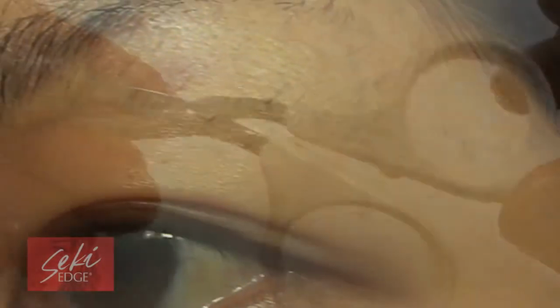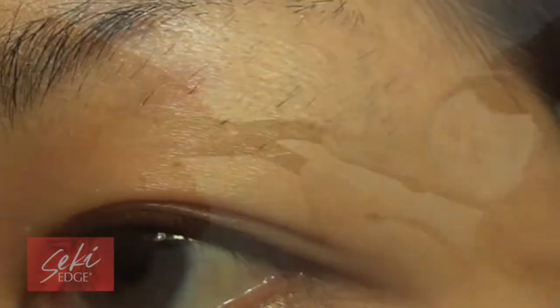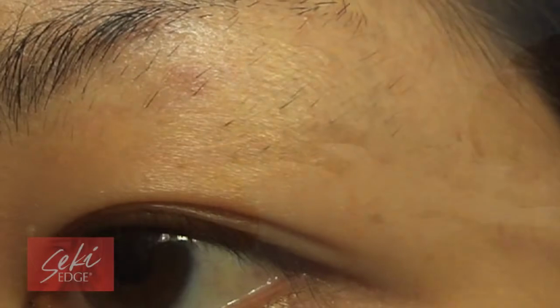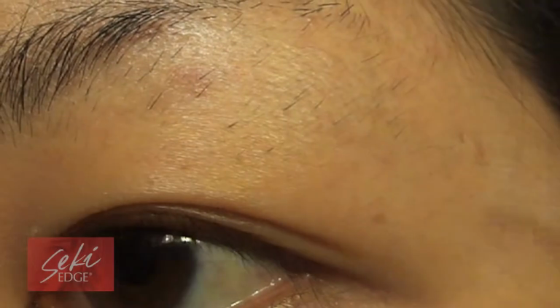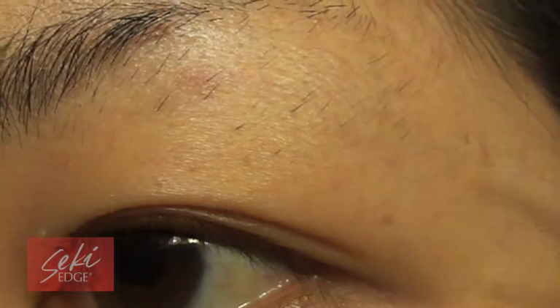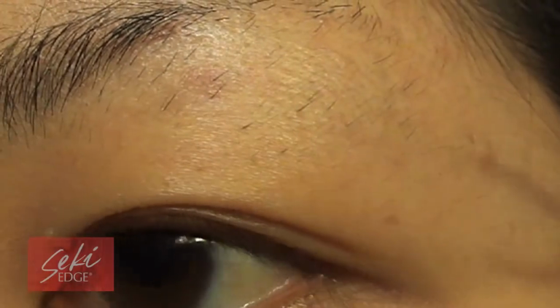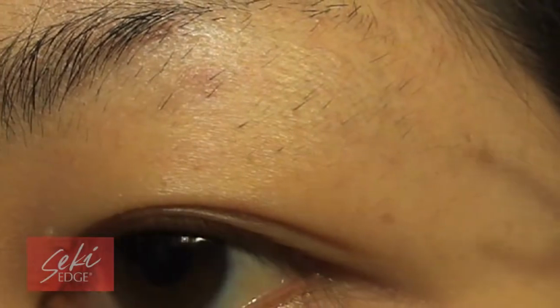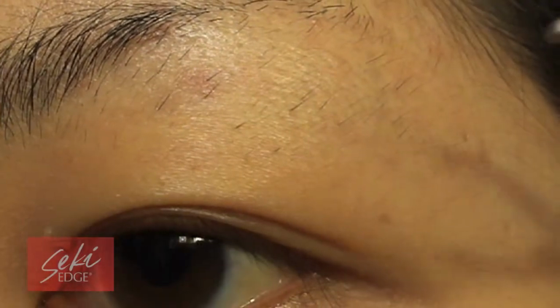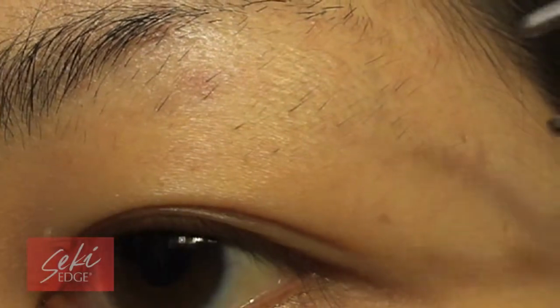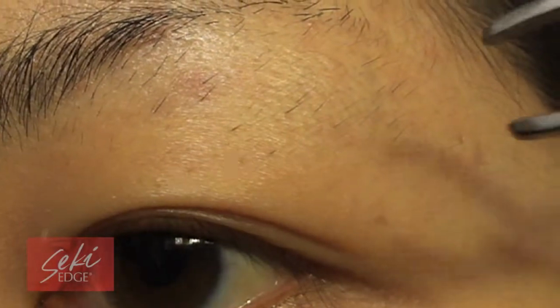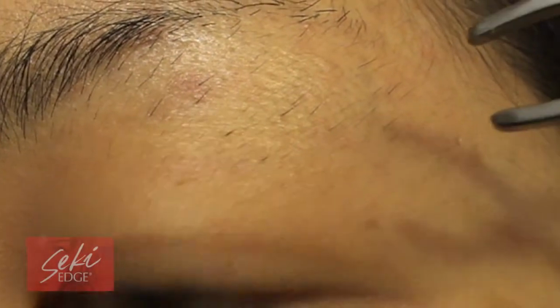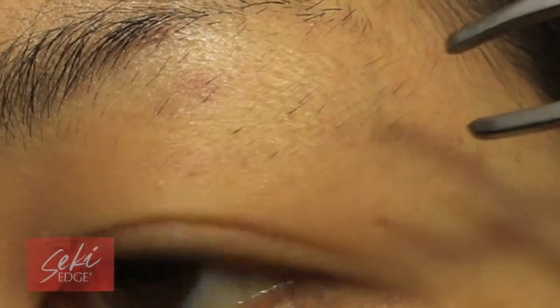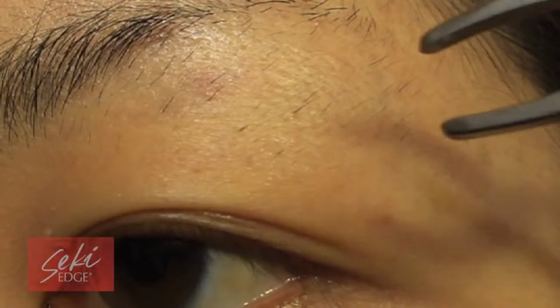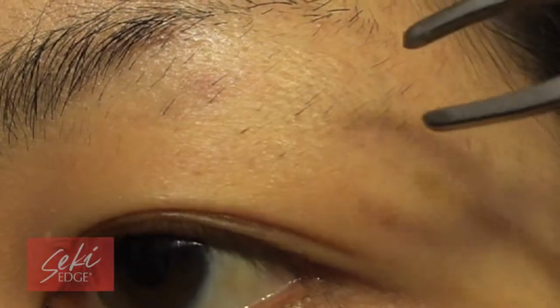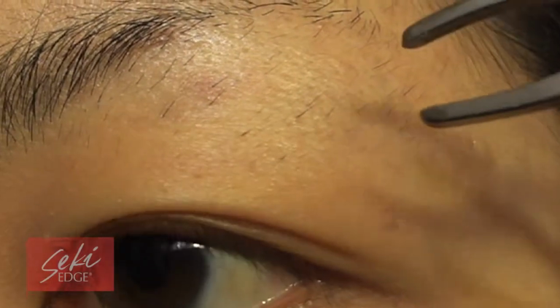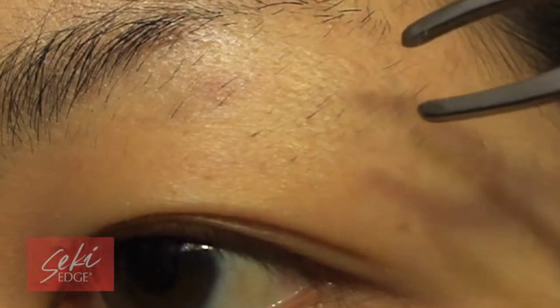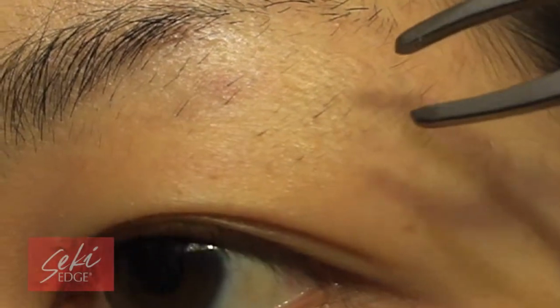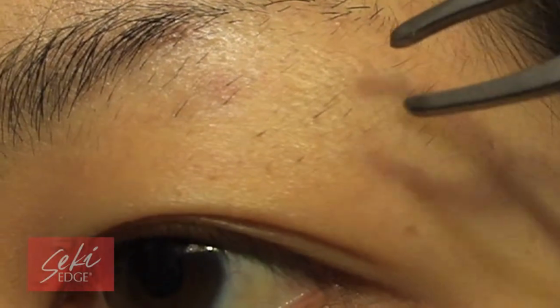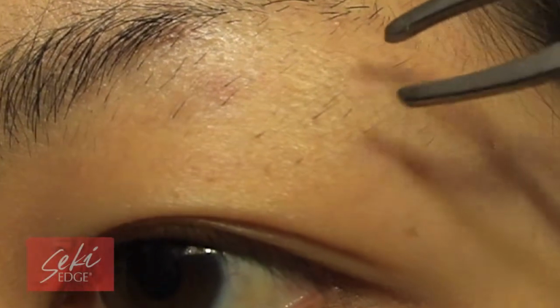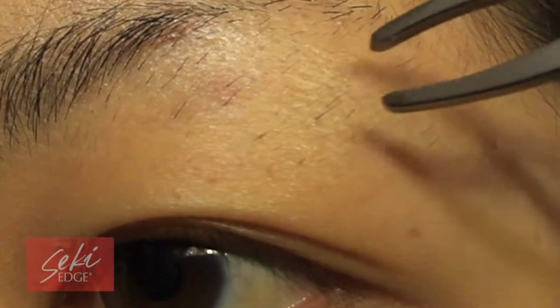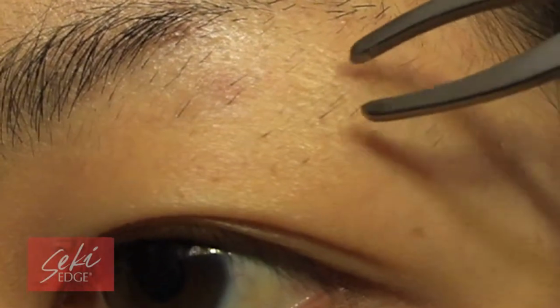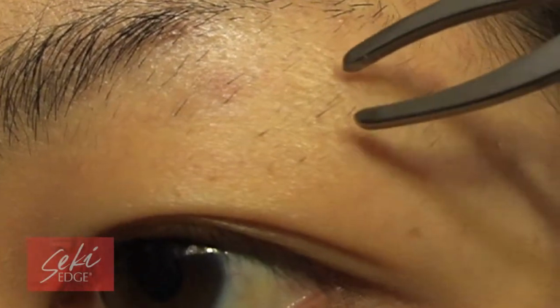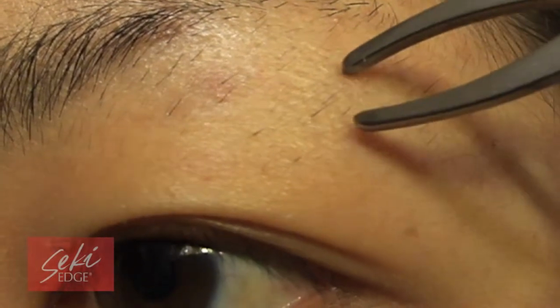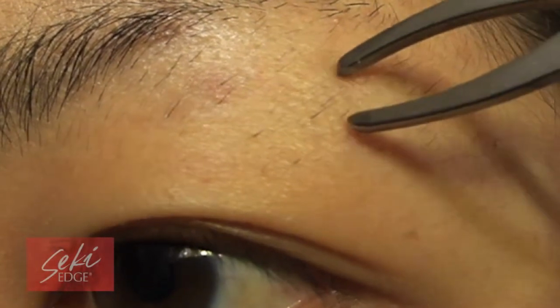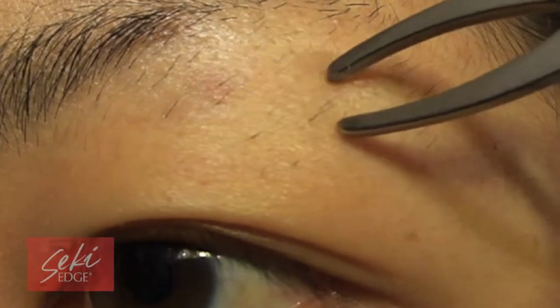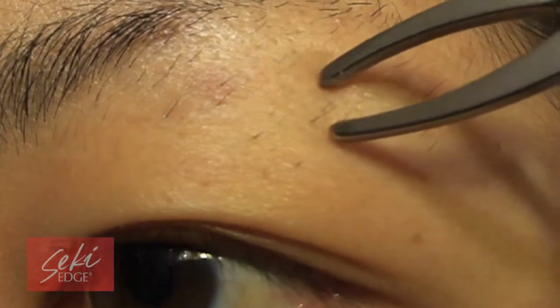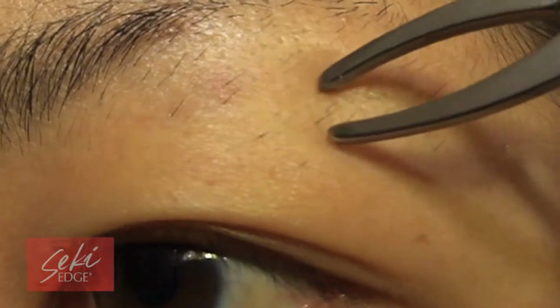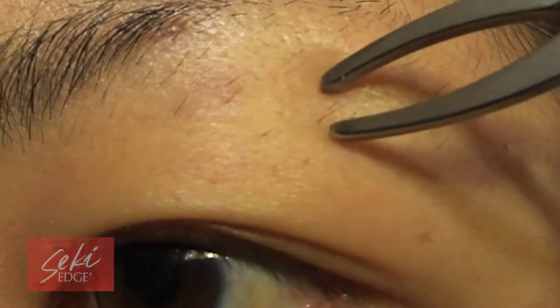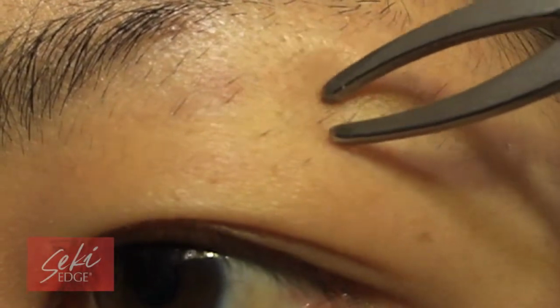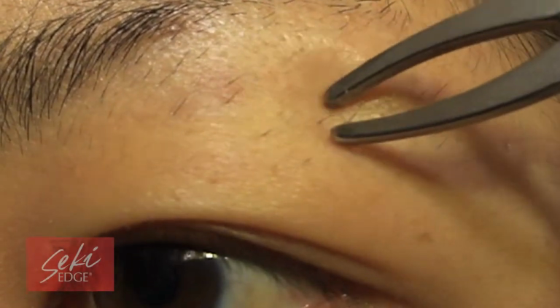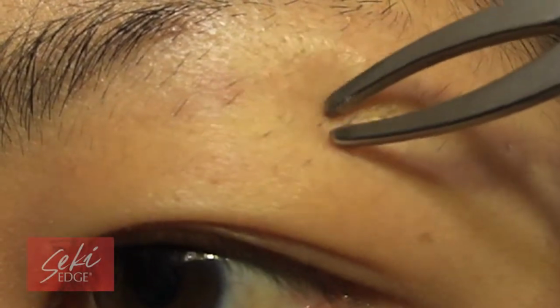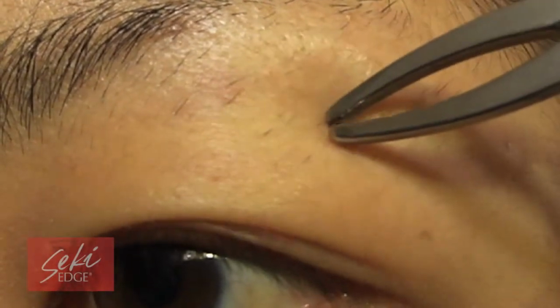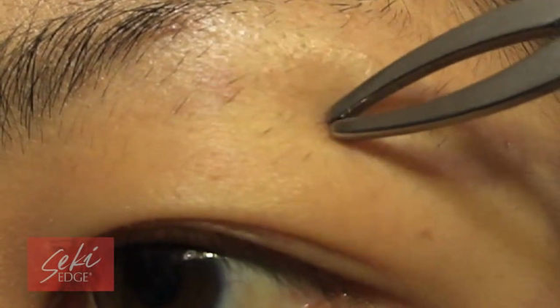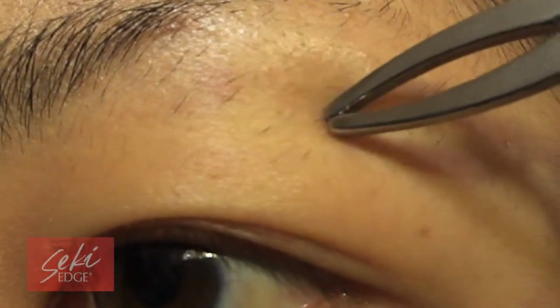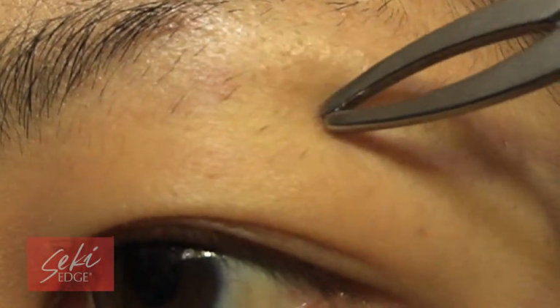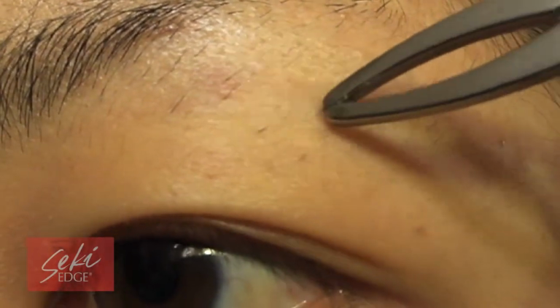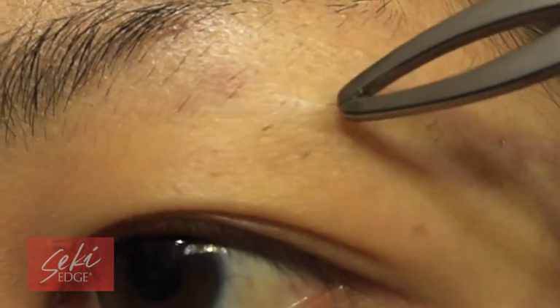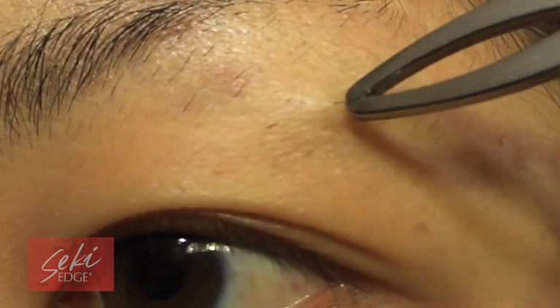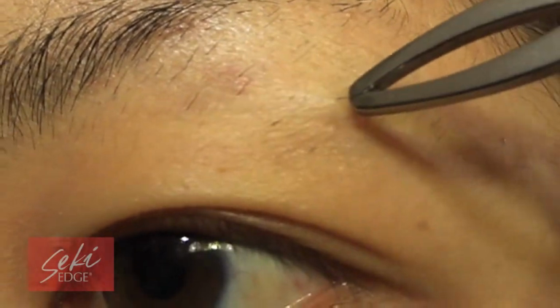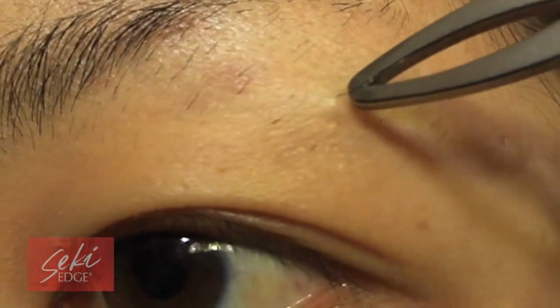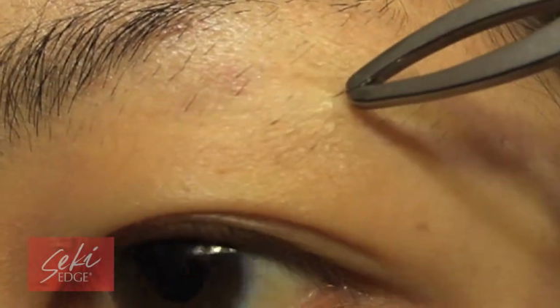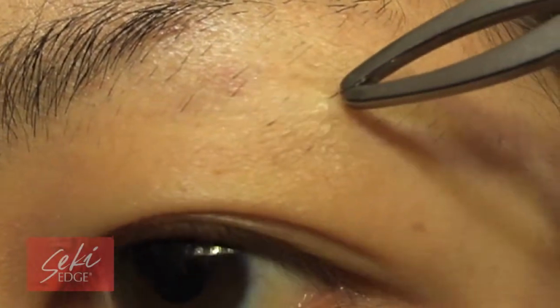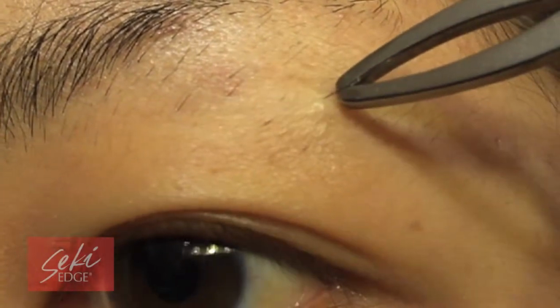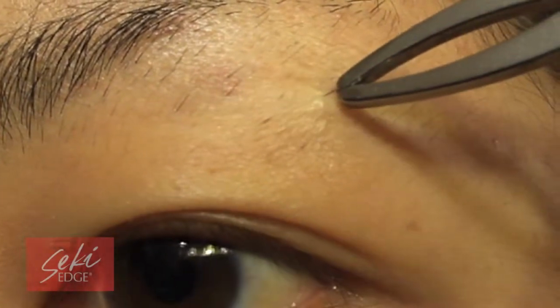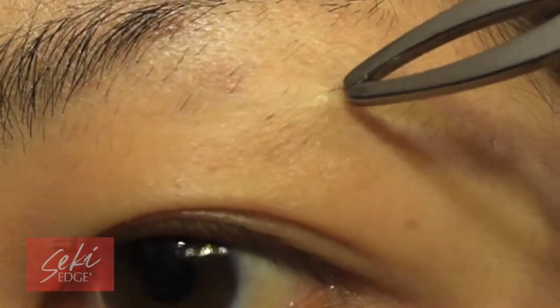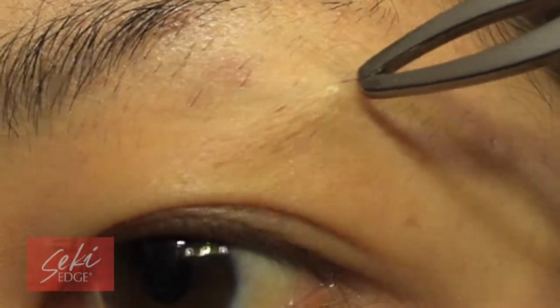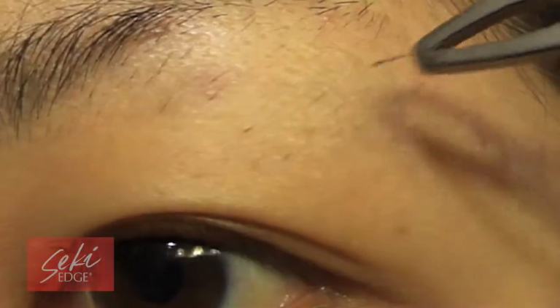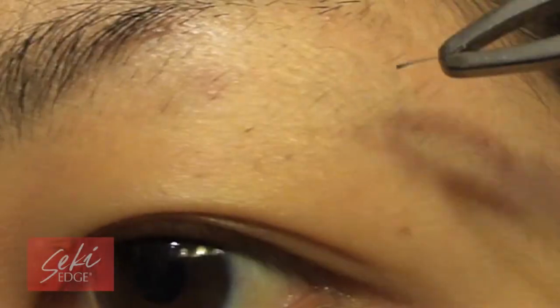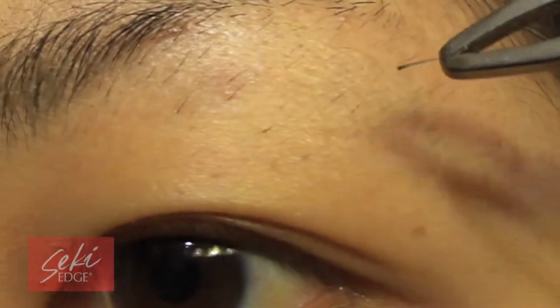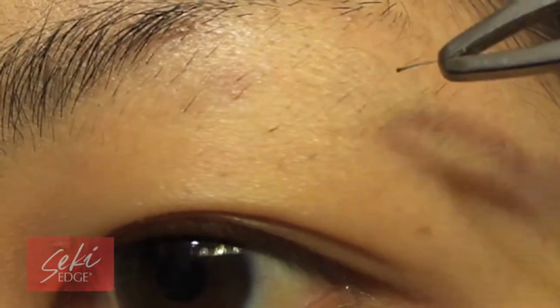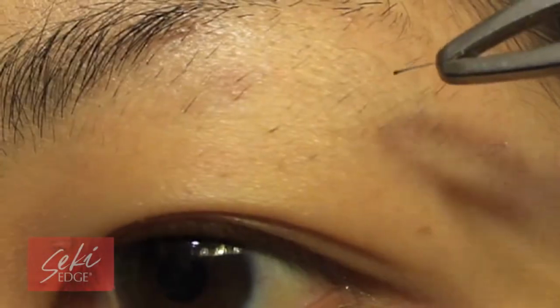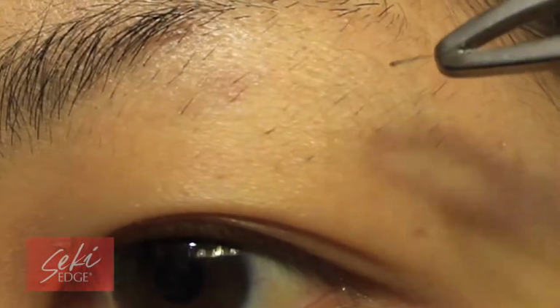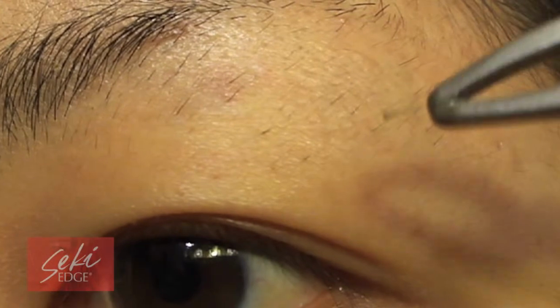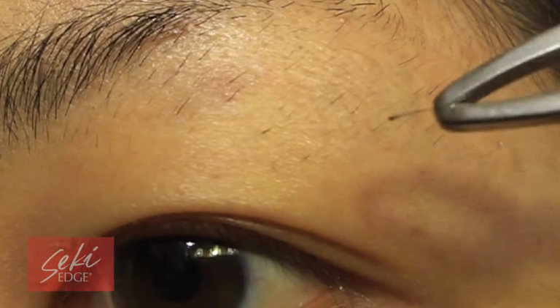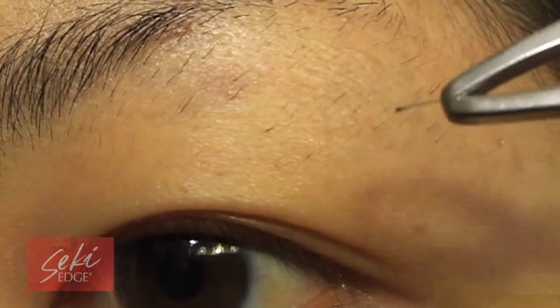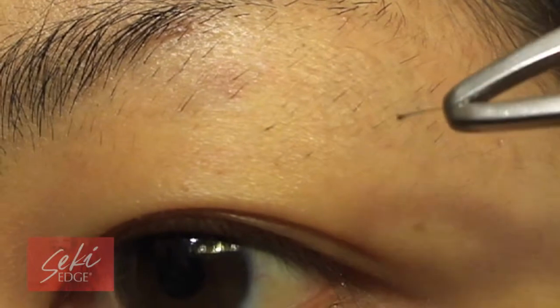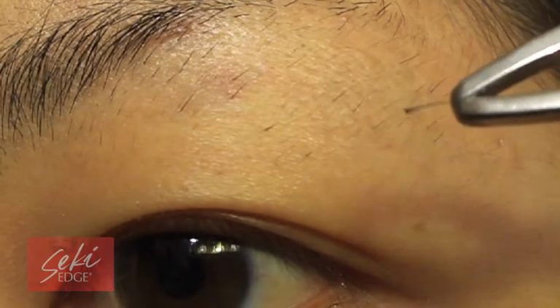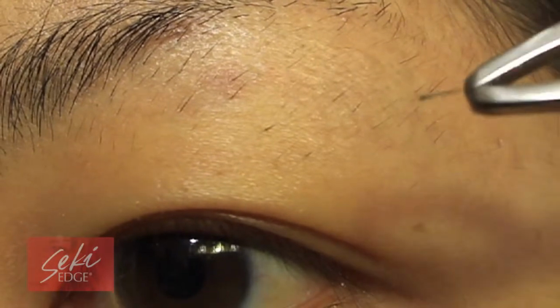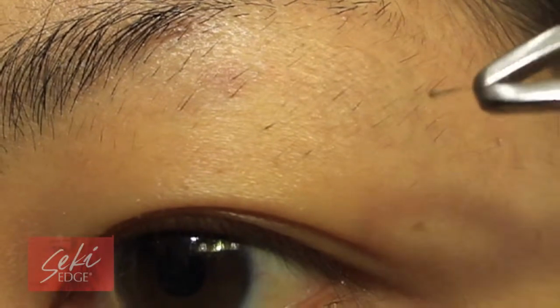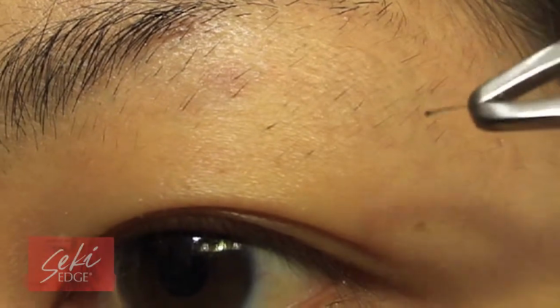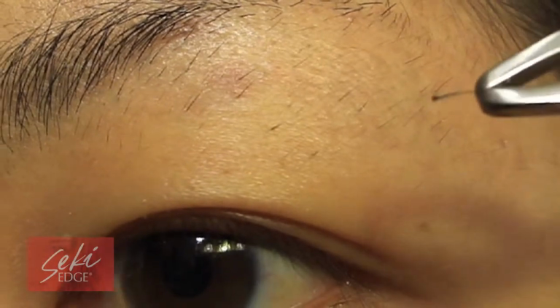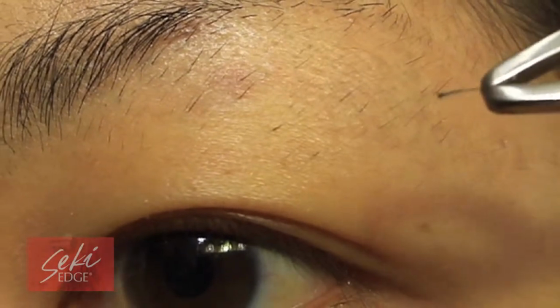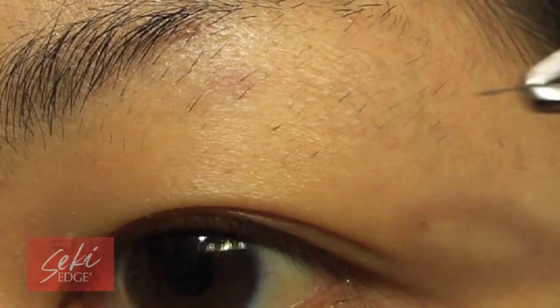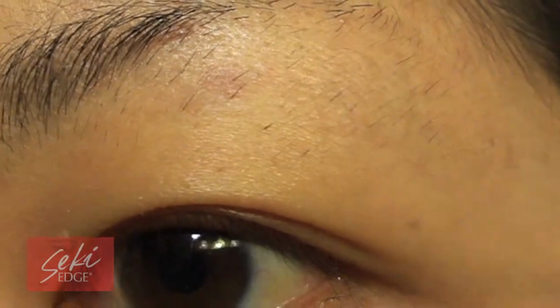If you want a unique tweezing experience, the scissor tweezer combines scissor action without cutting like a scissor.